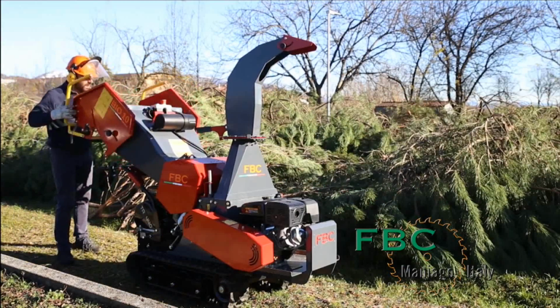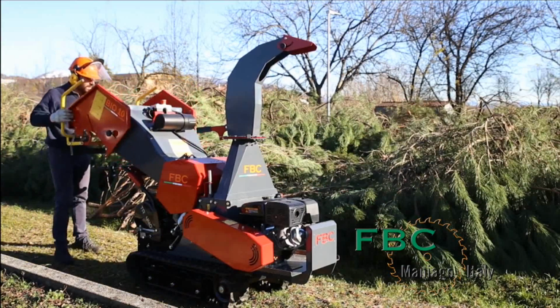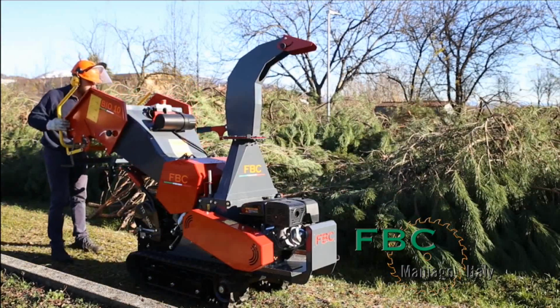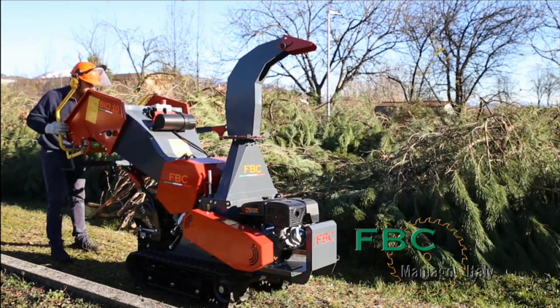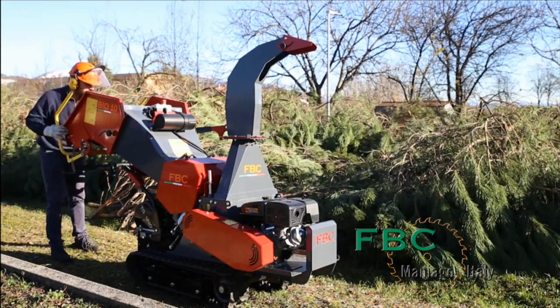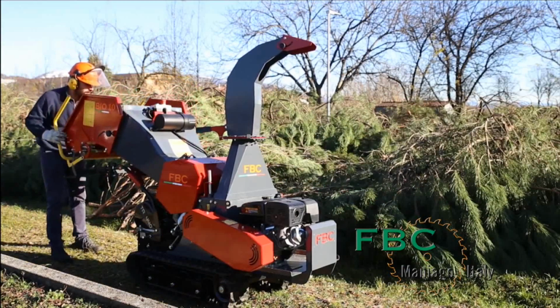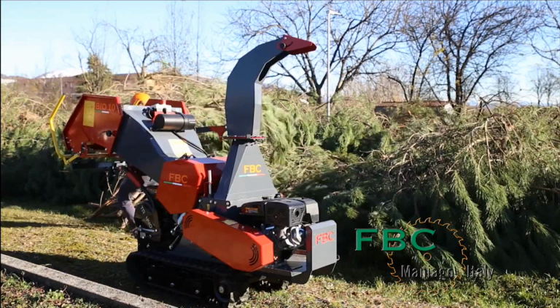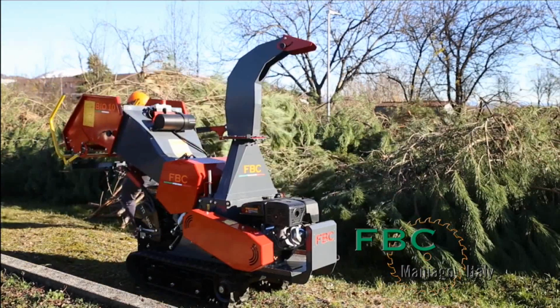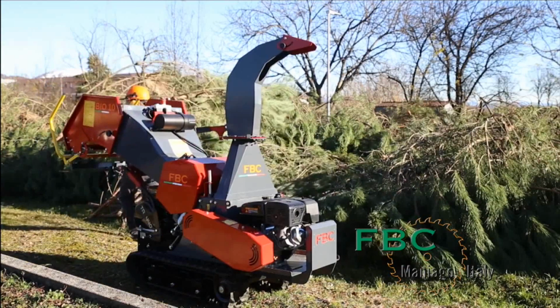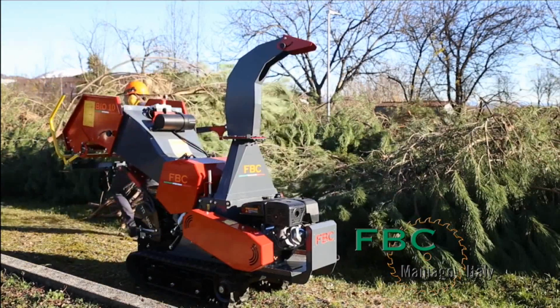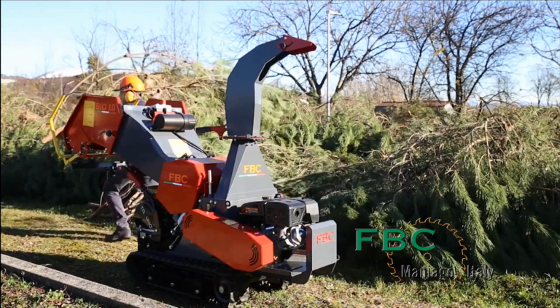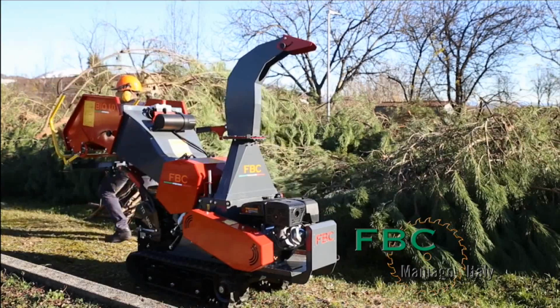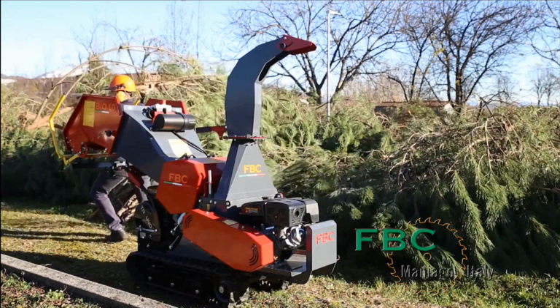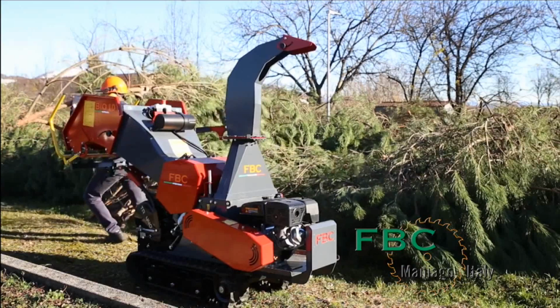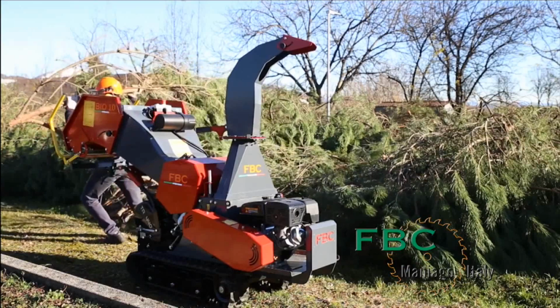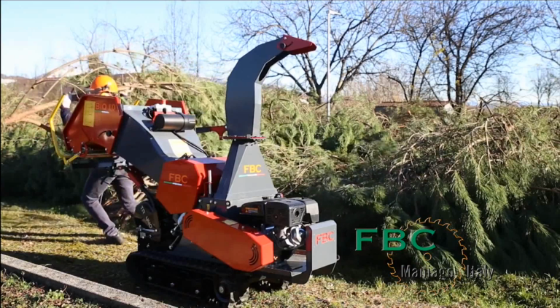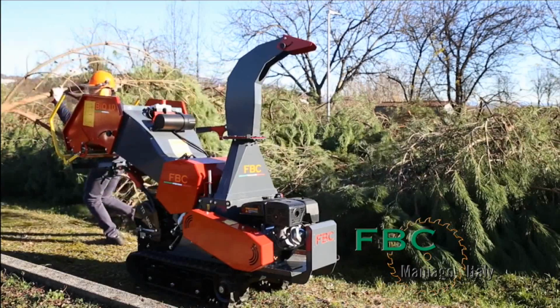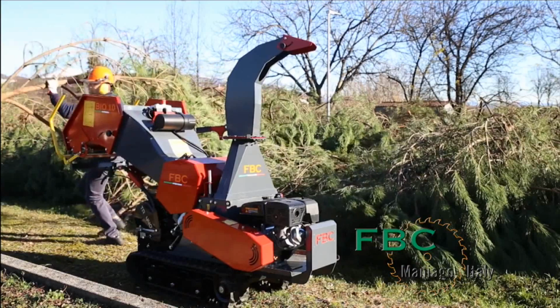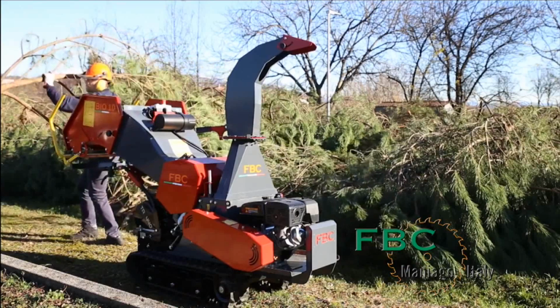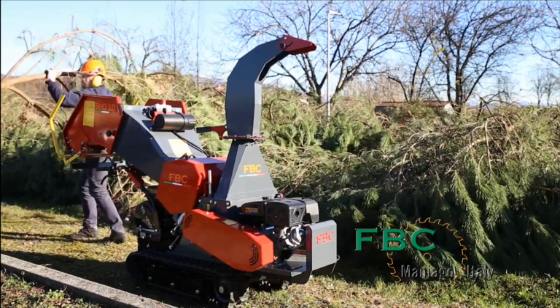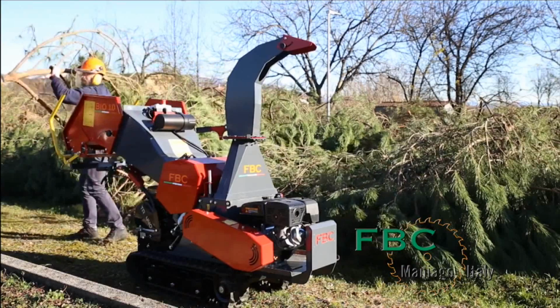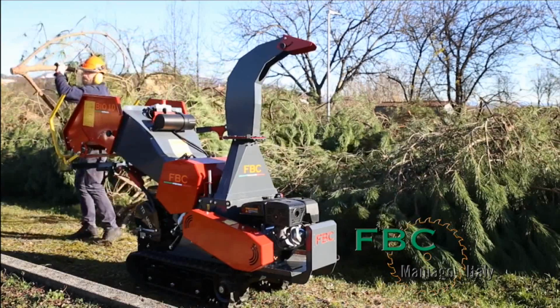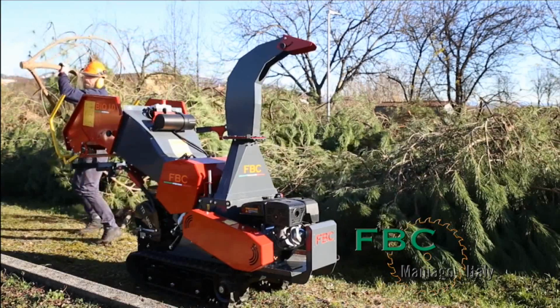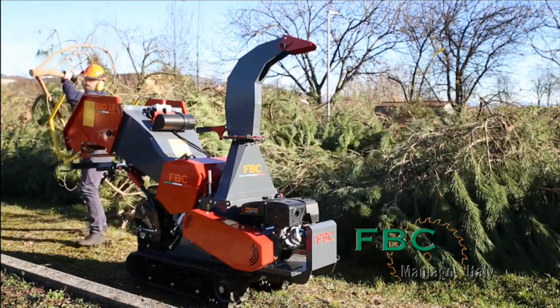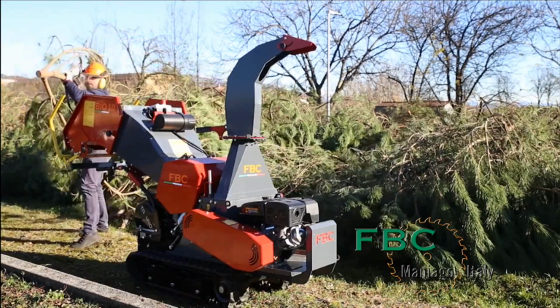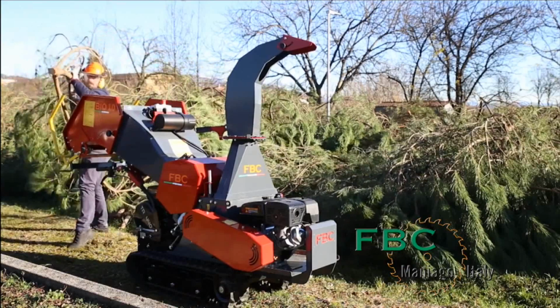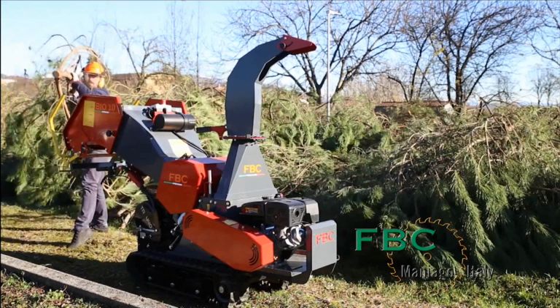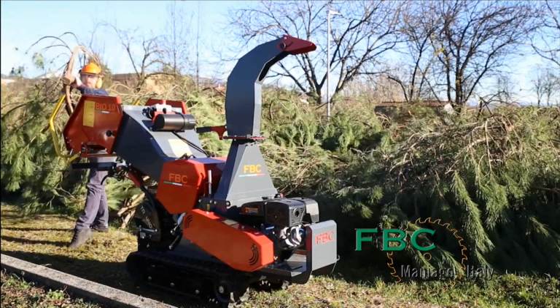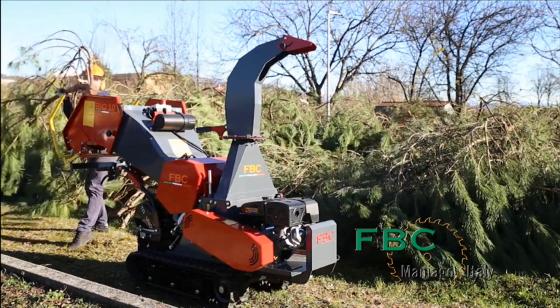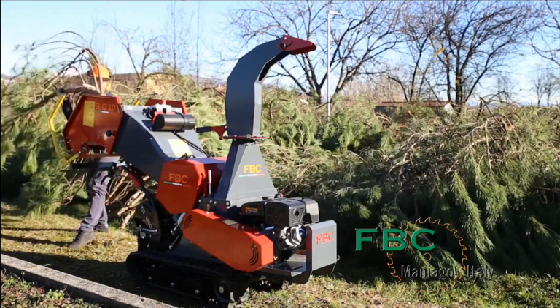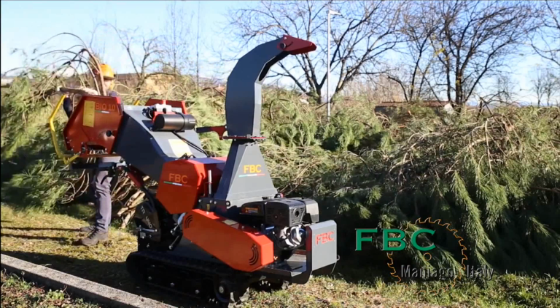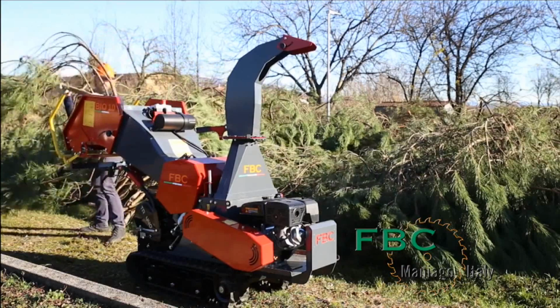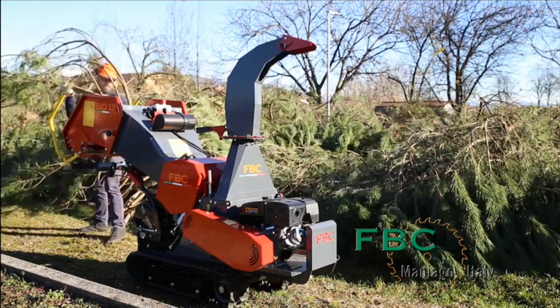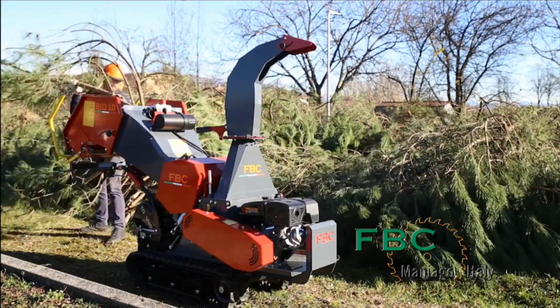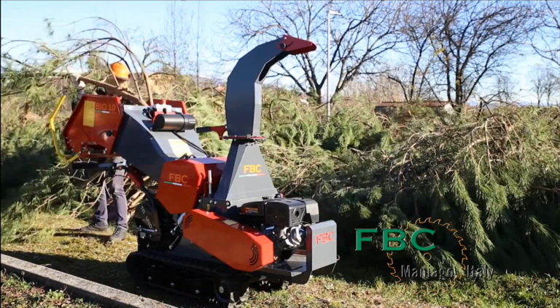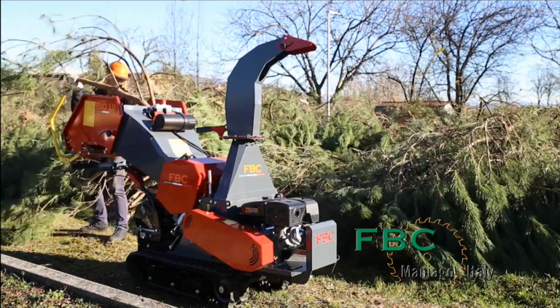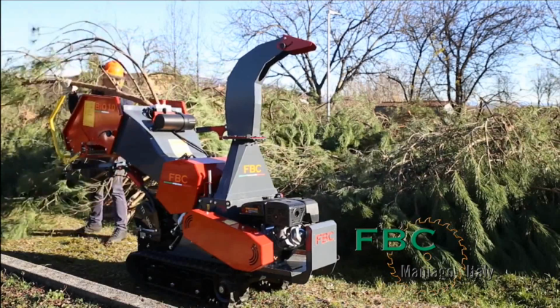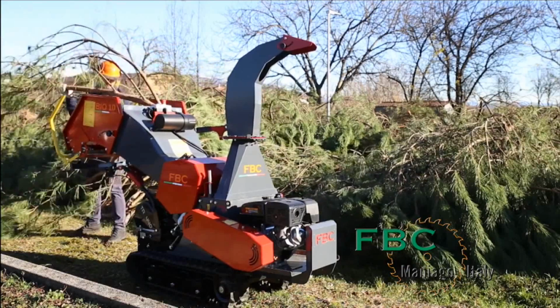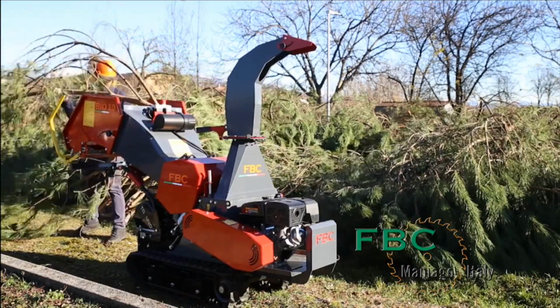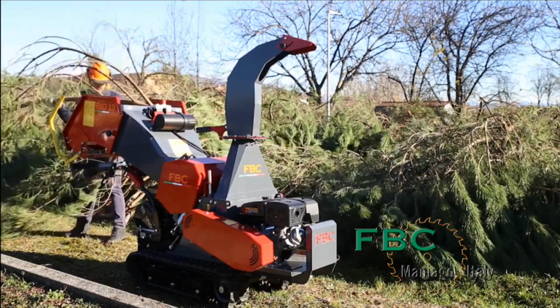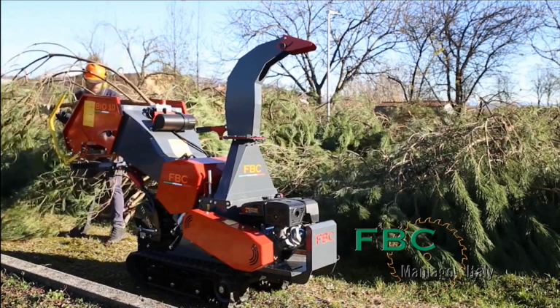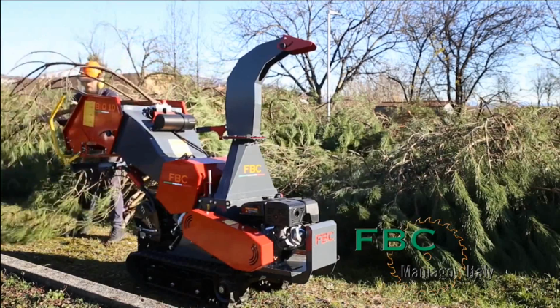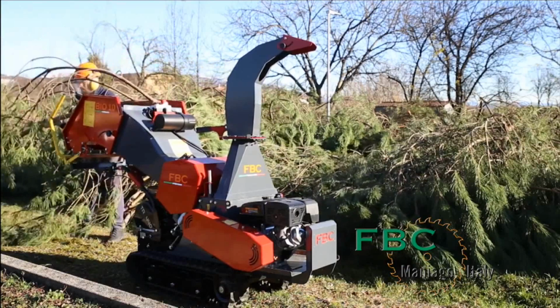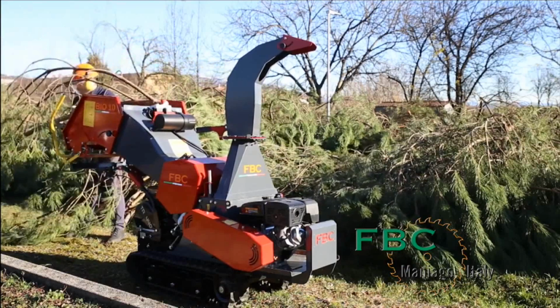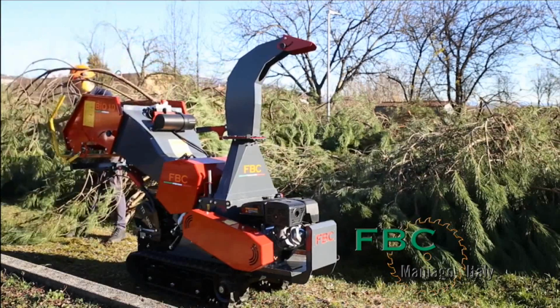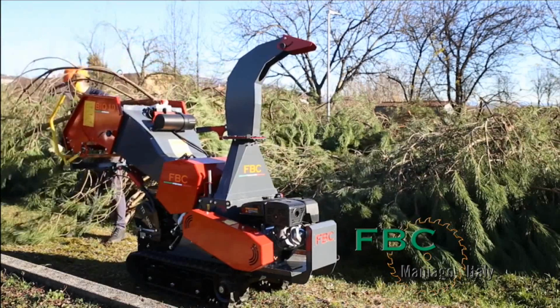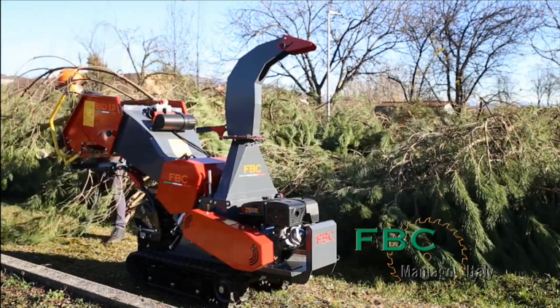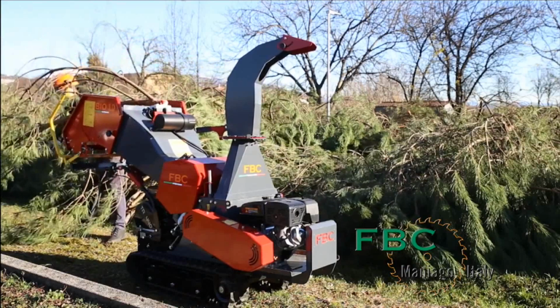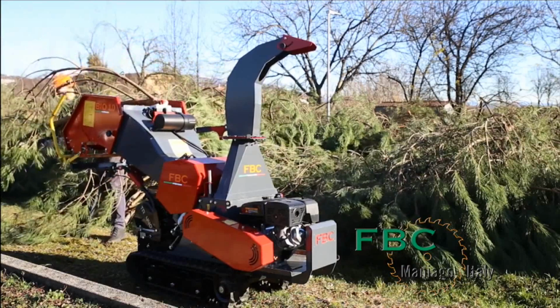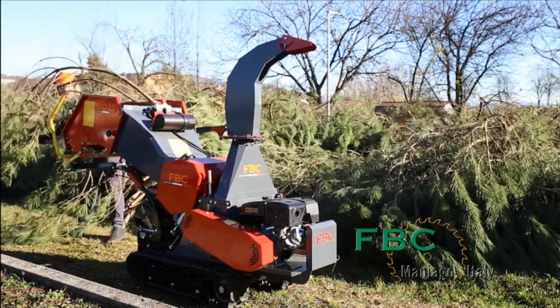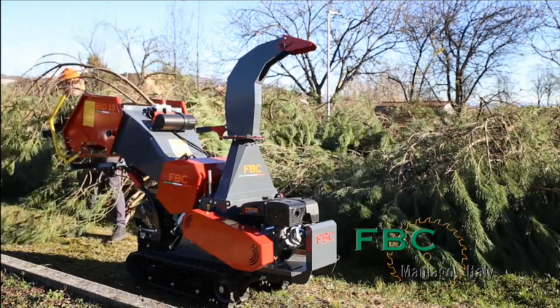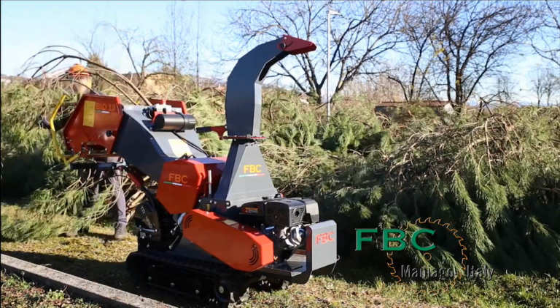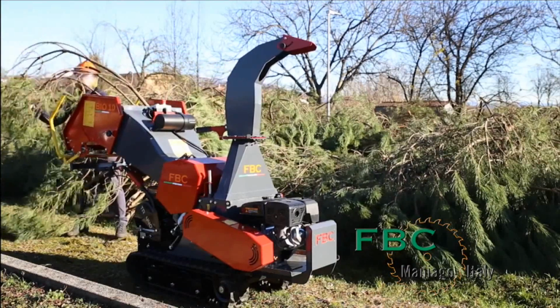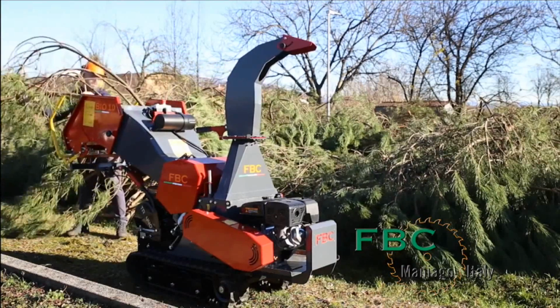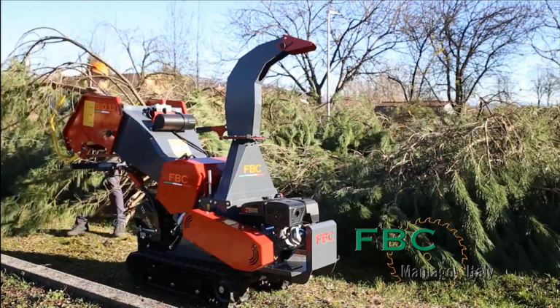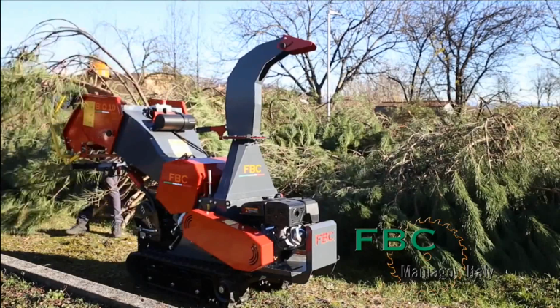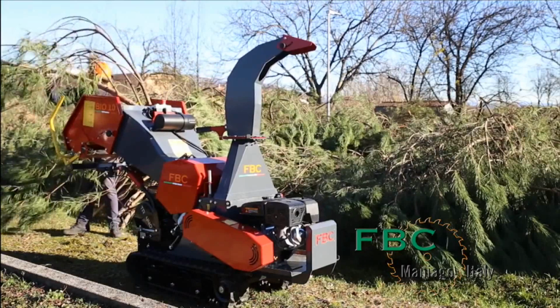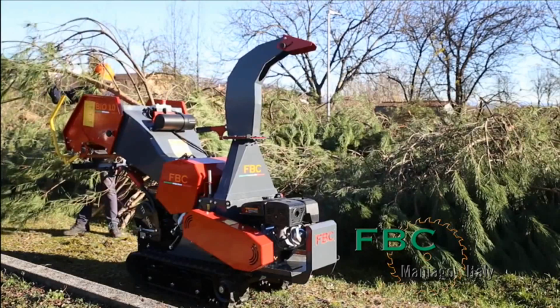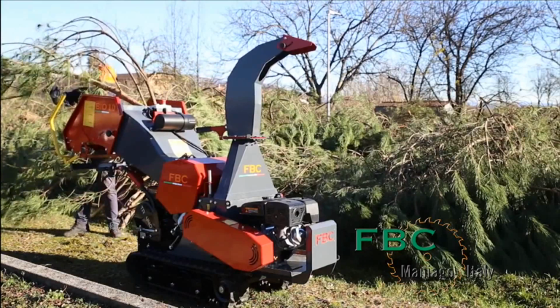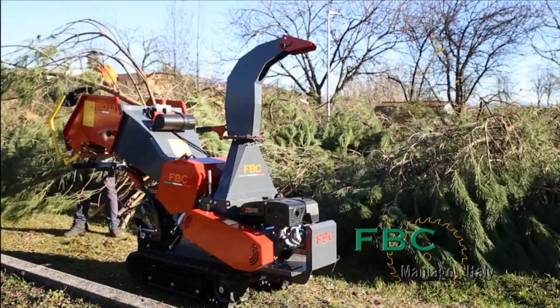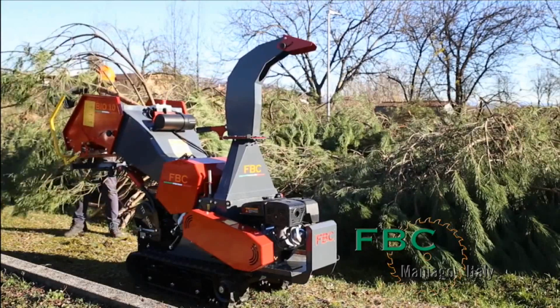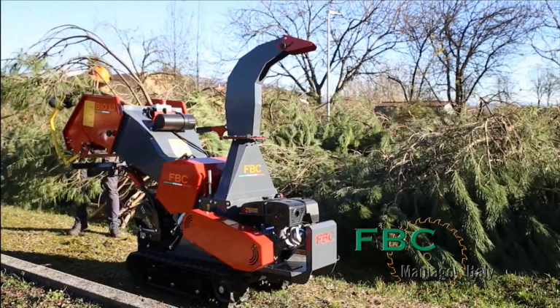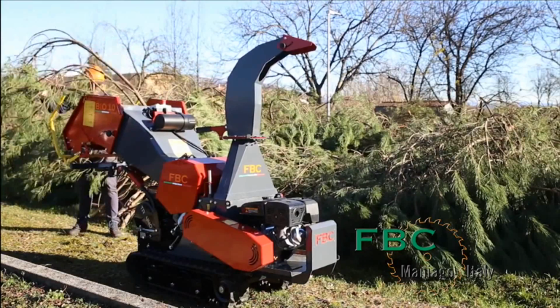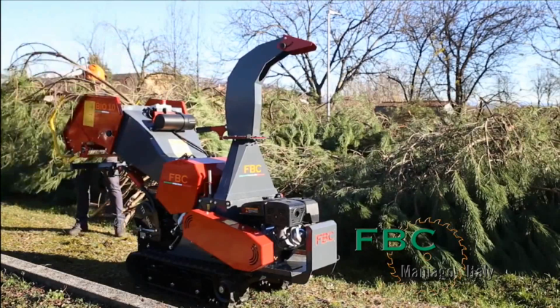This machine presents the perfect solution for both gardeners and lumberjacks alike, catering to their needs expertly.